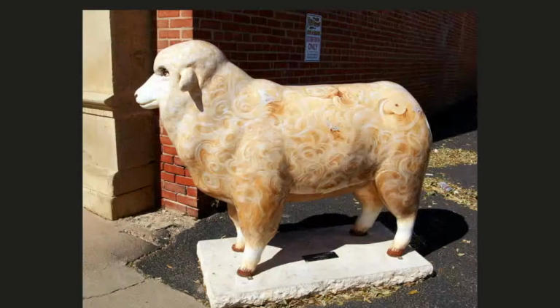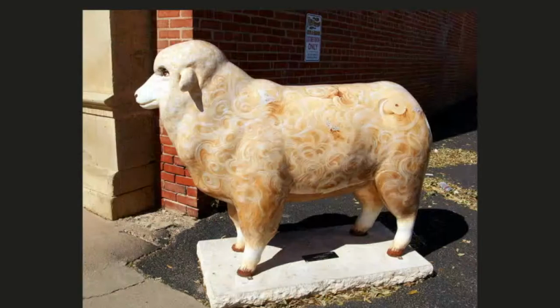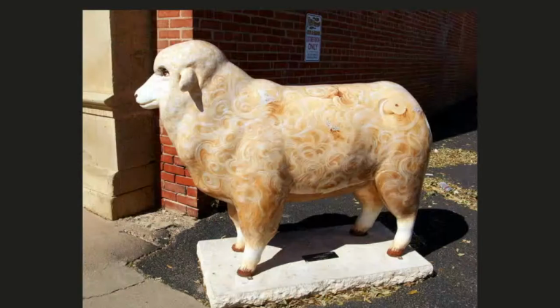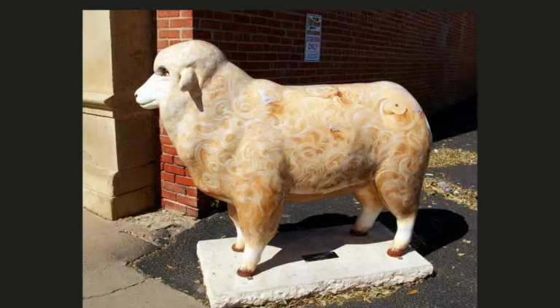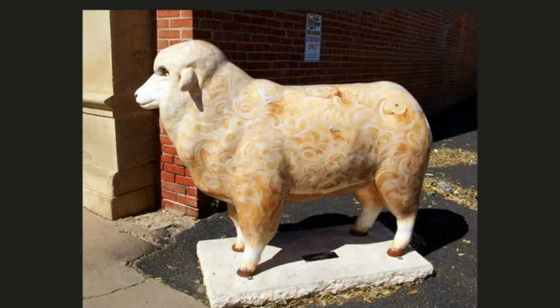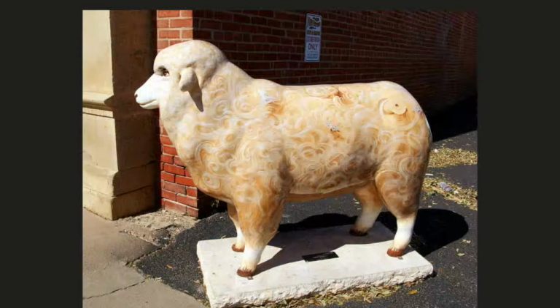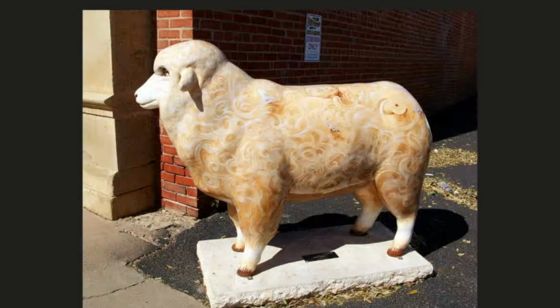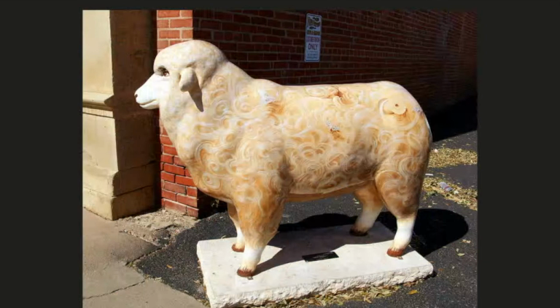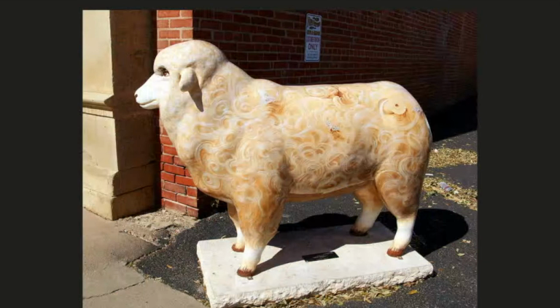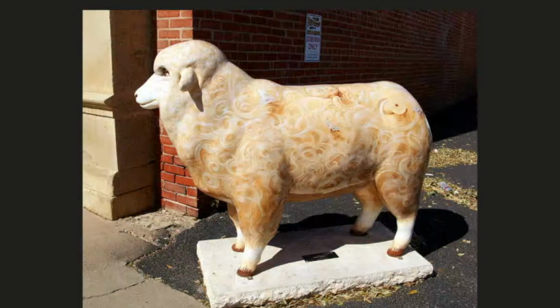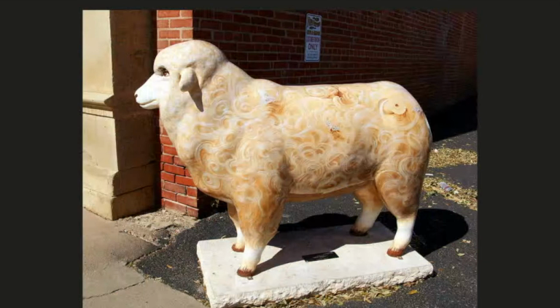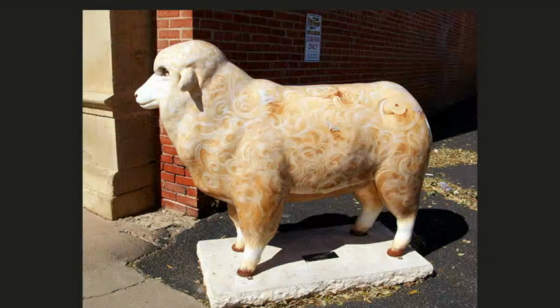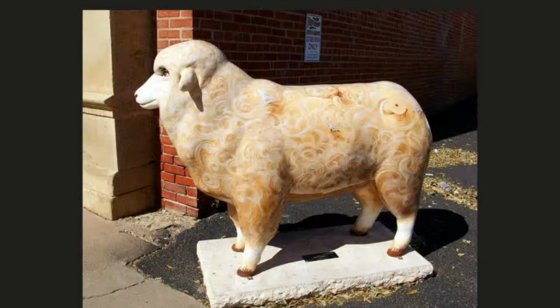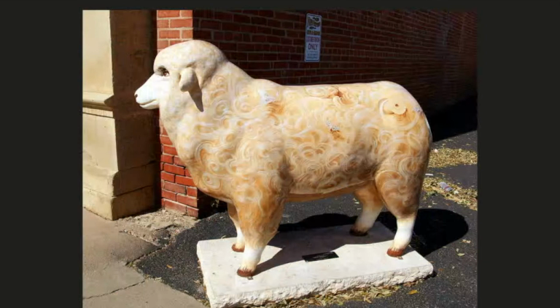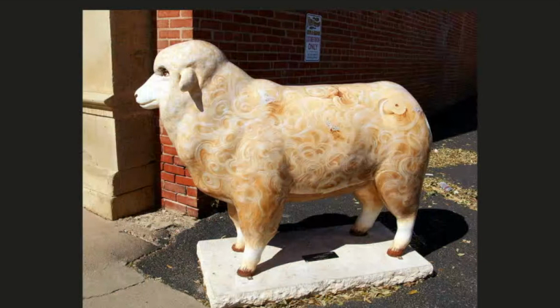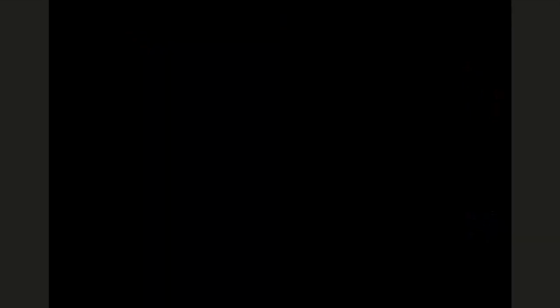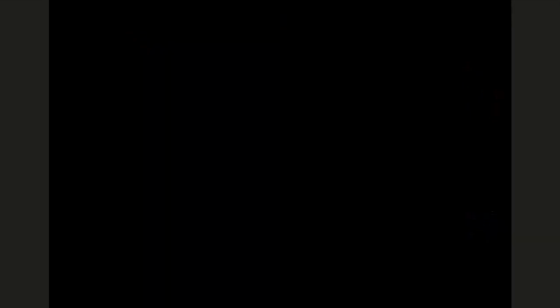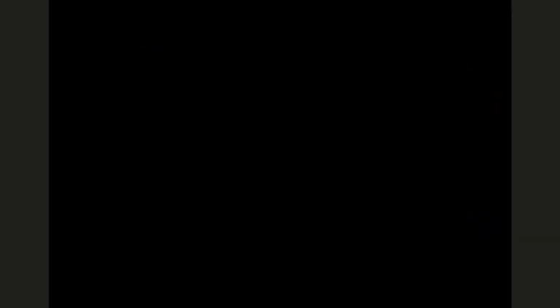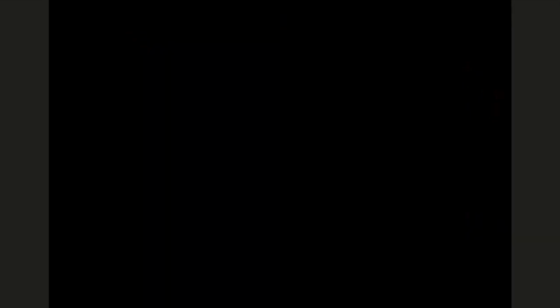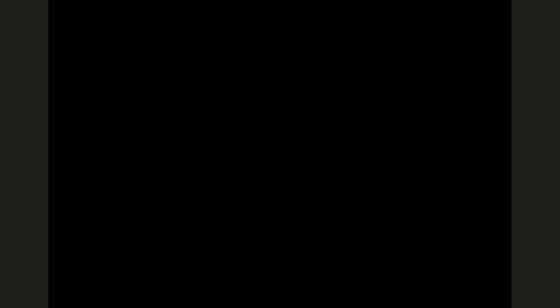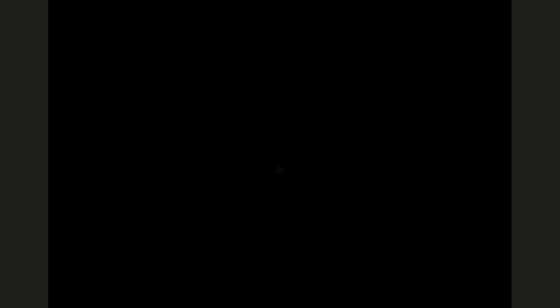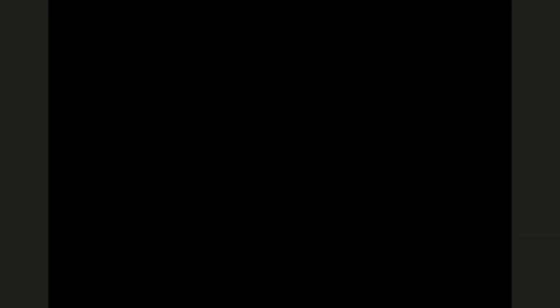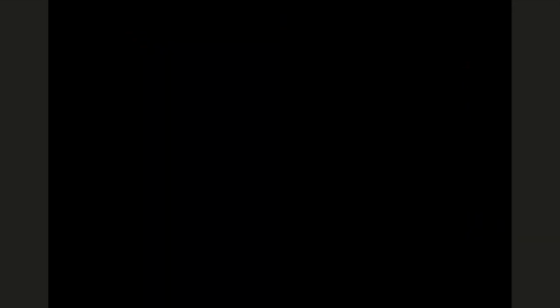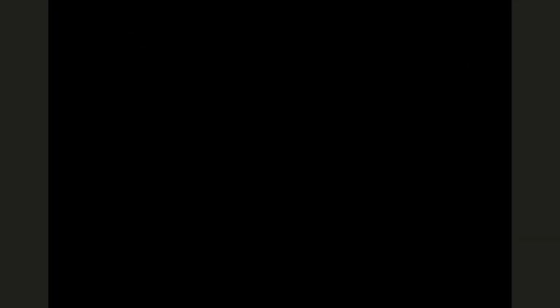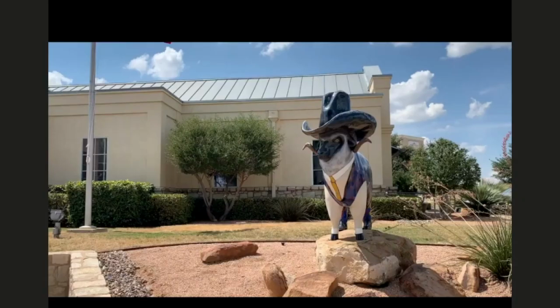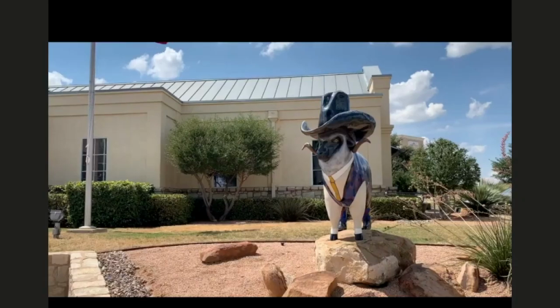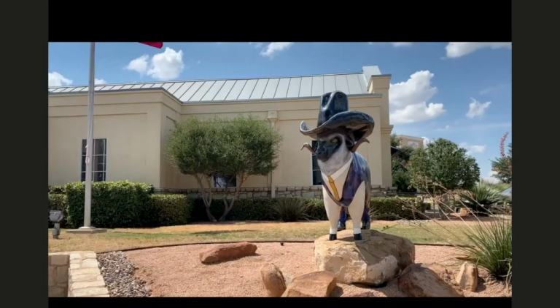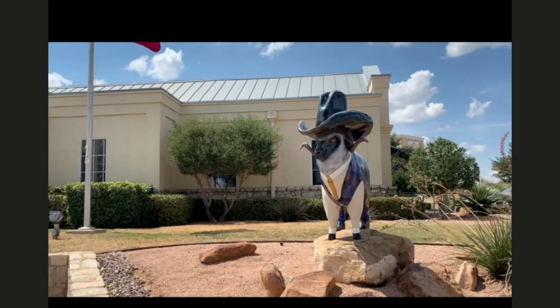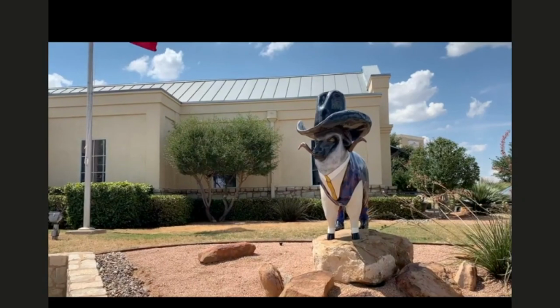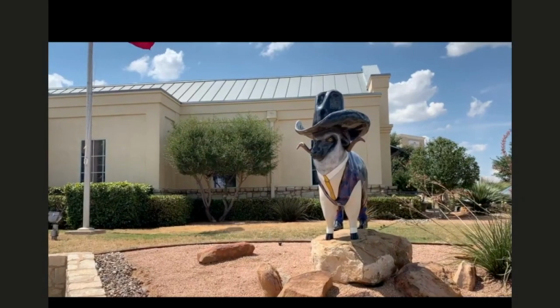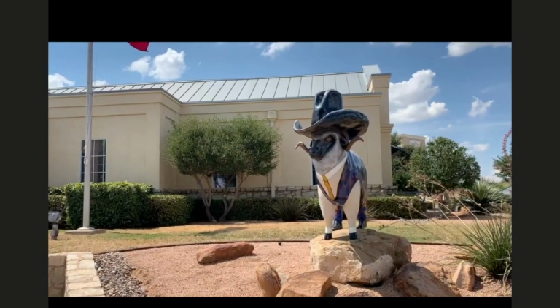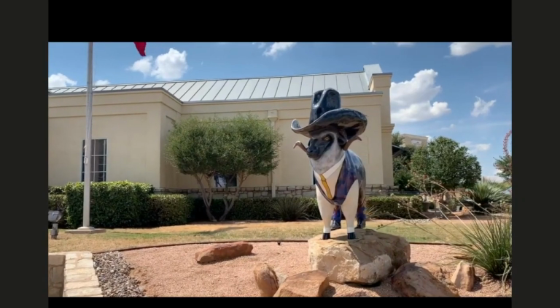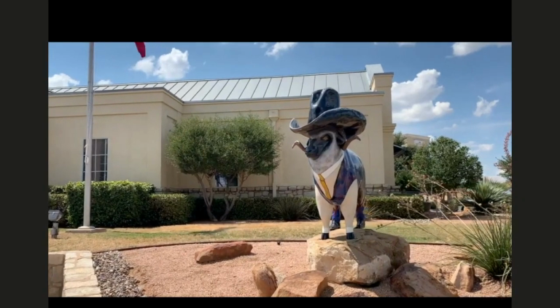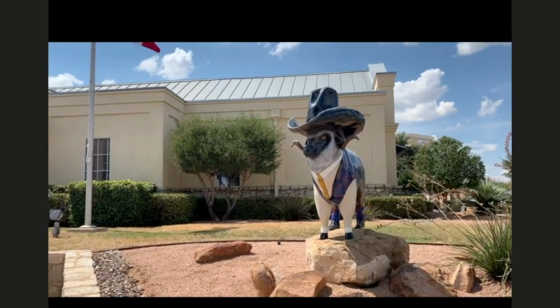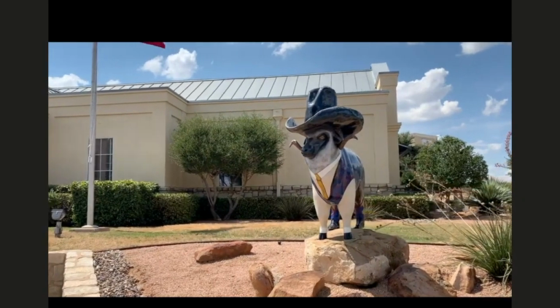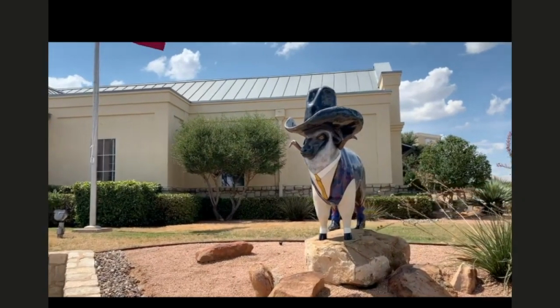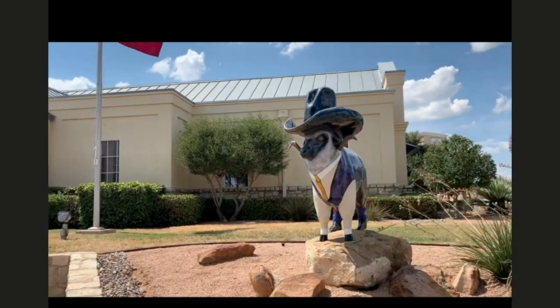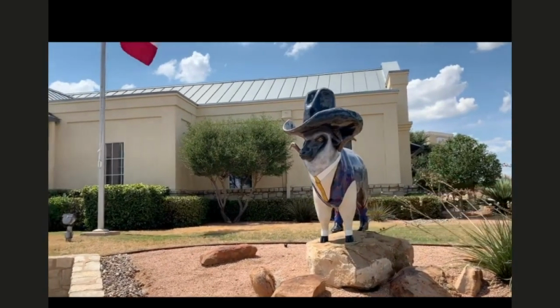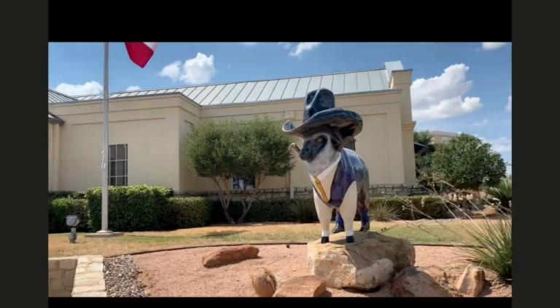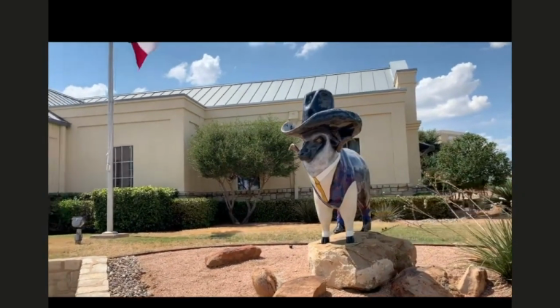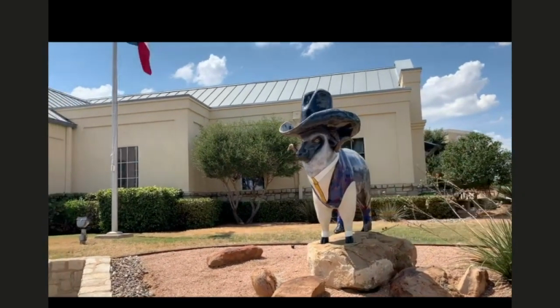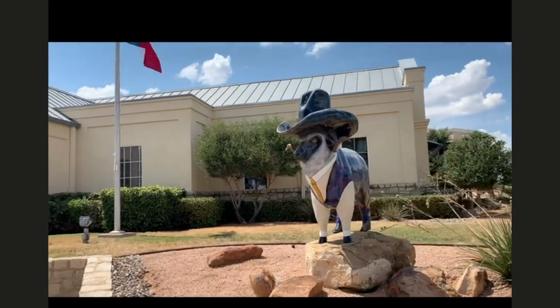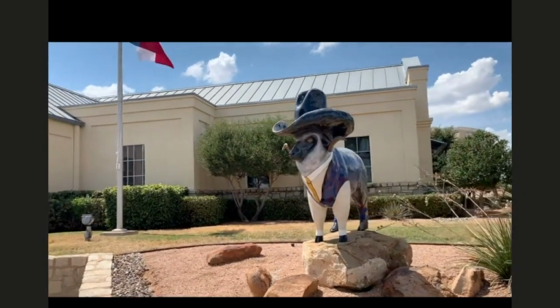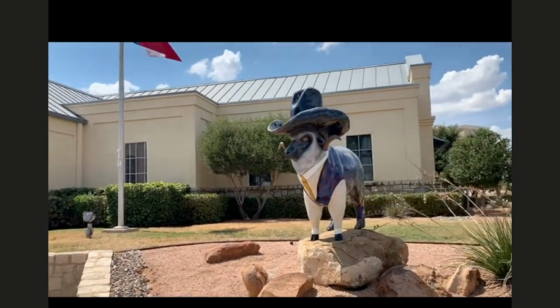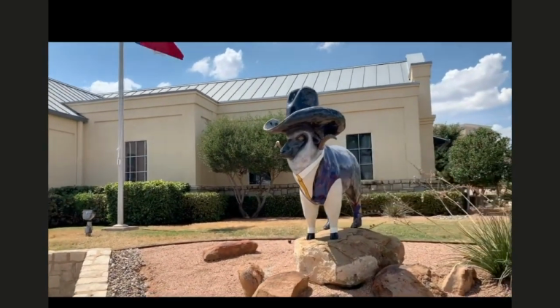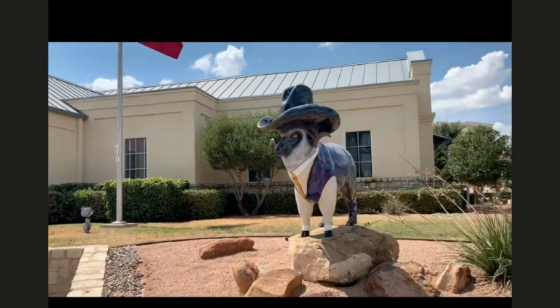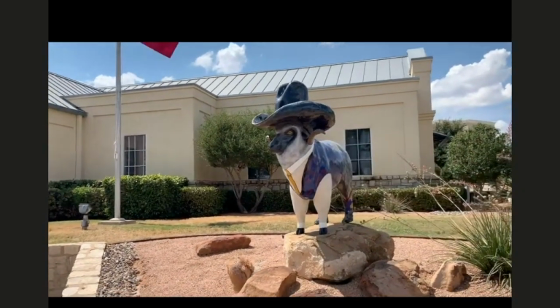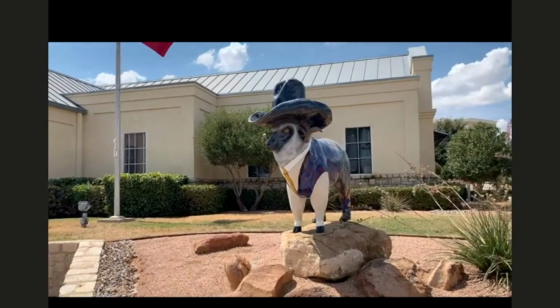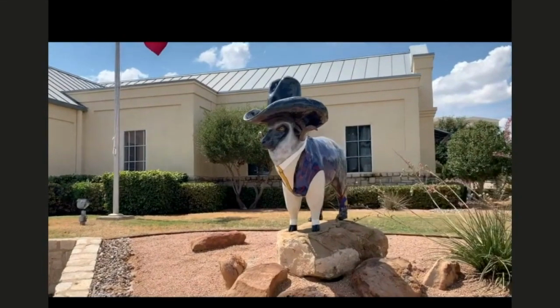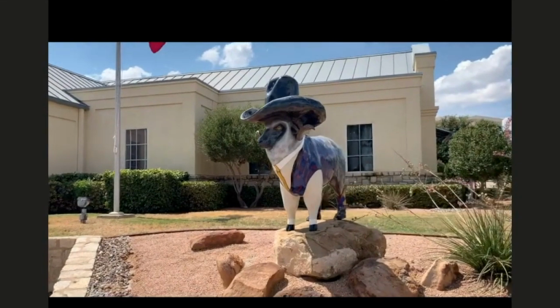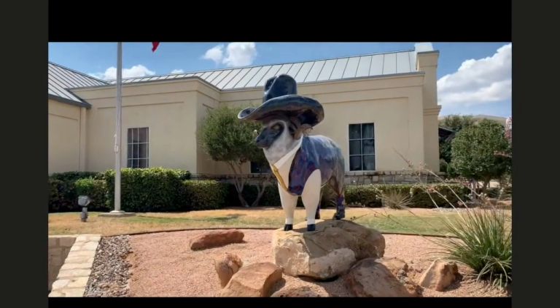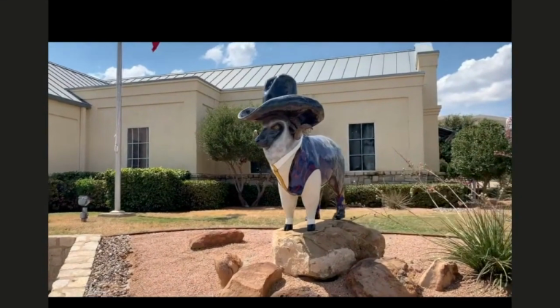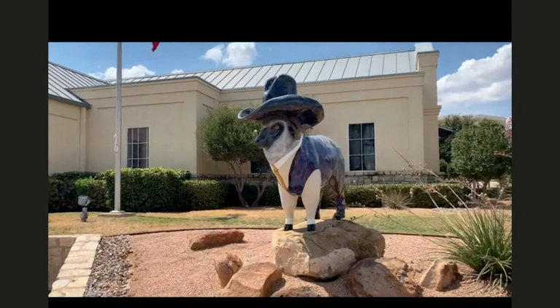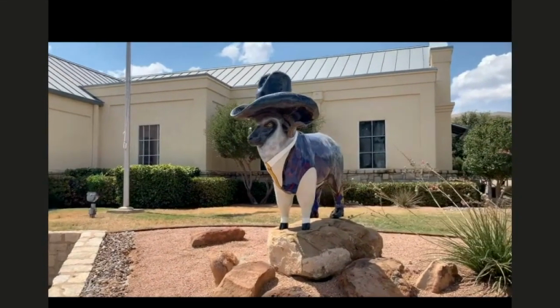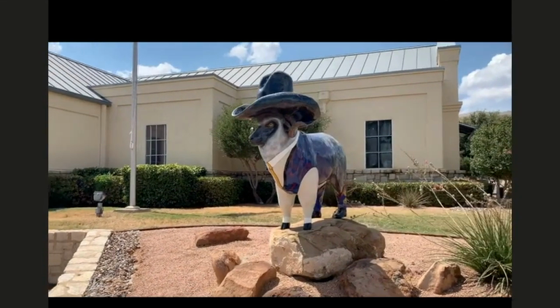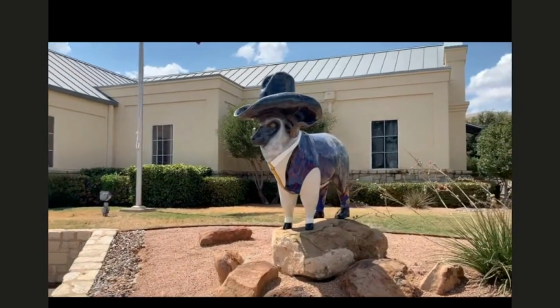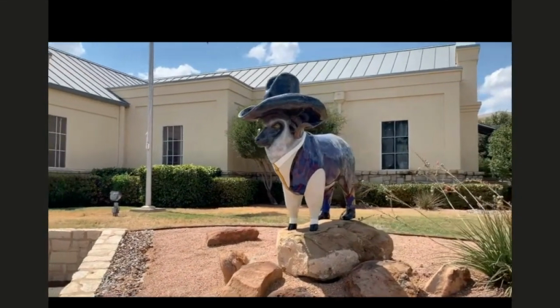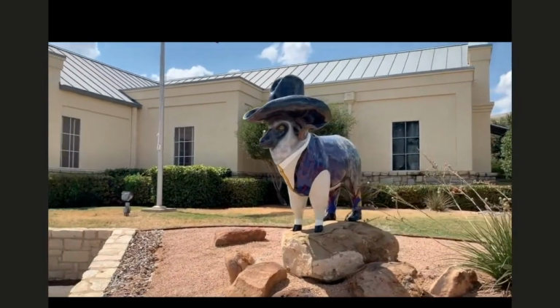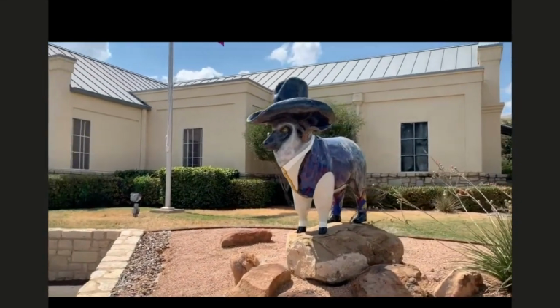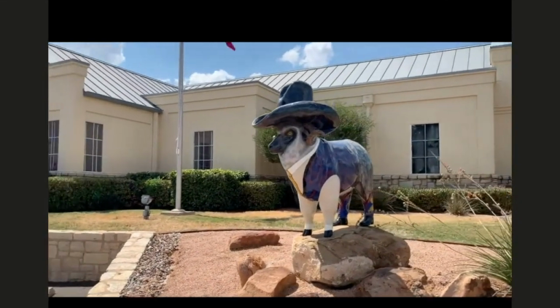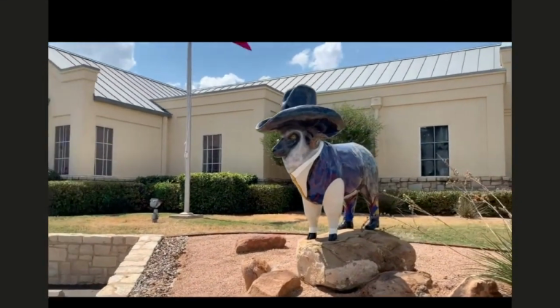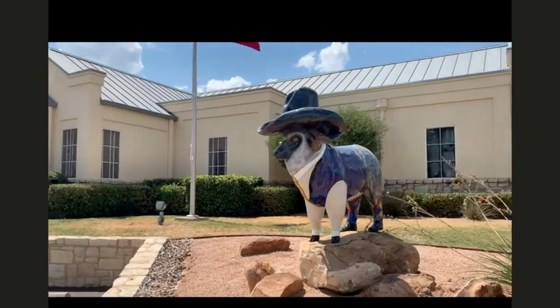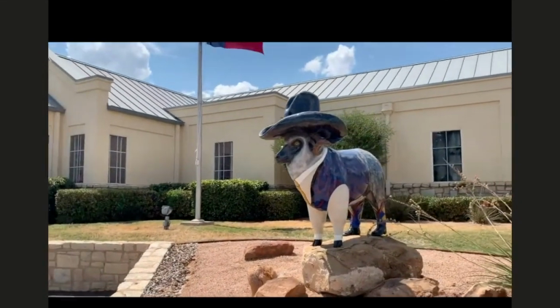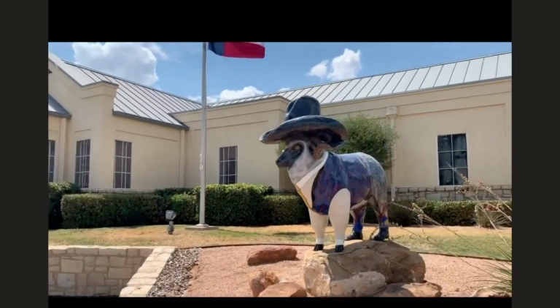Thank you for joining me today, and please come visit us here in San Angelo, Texas.